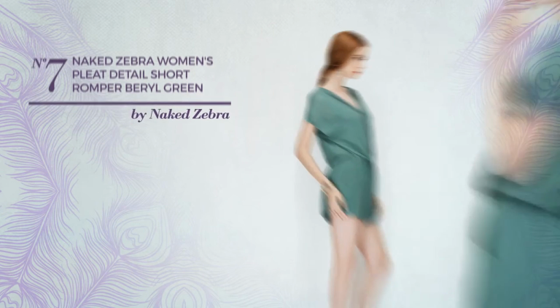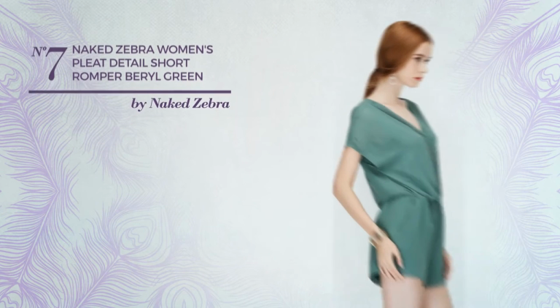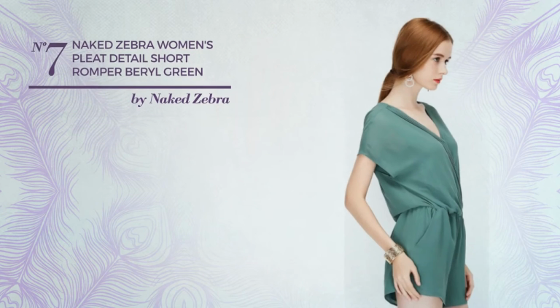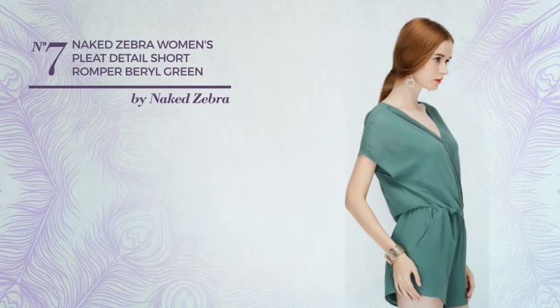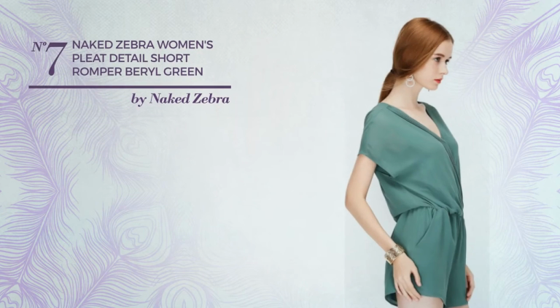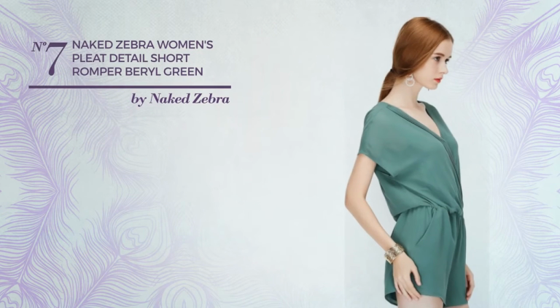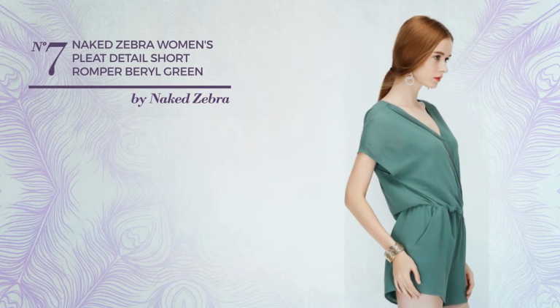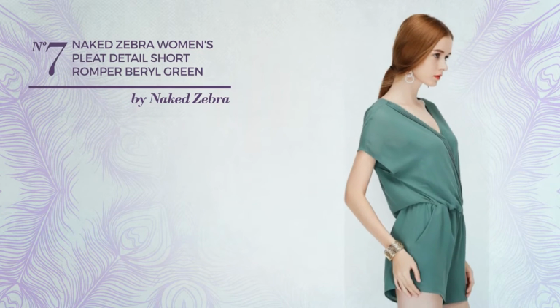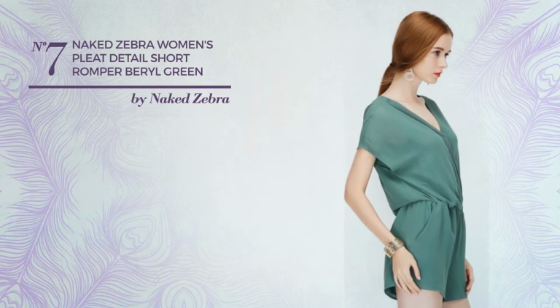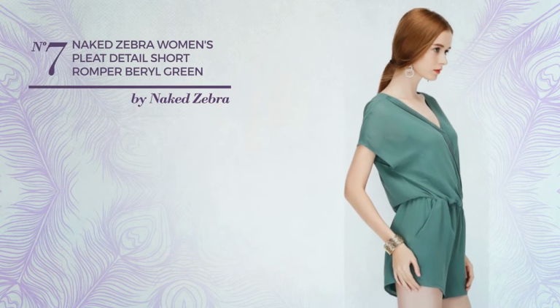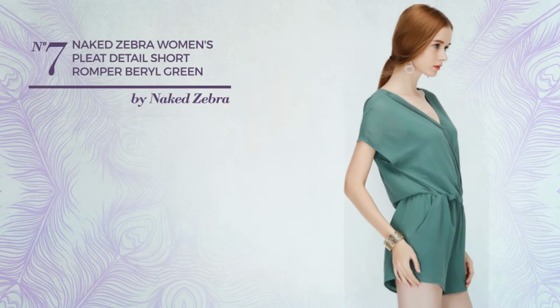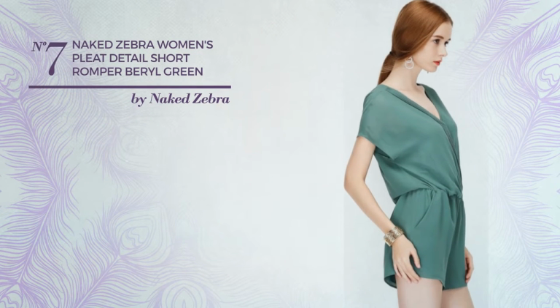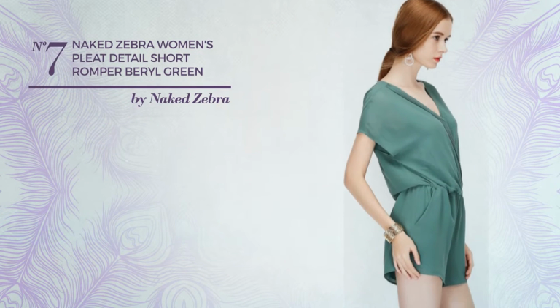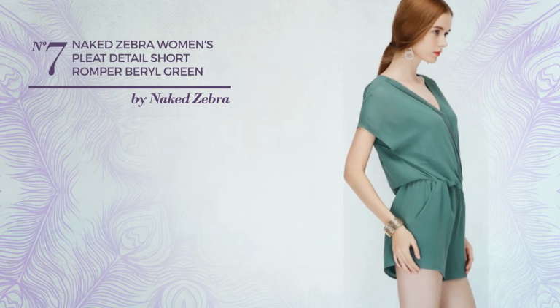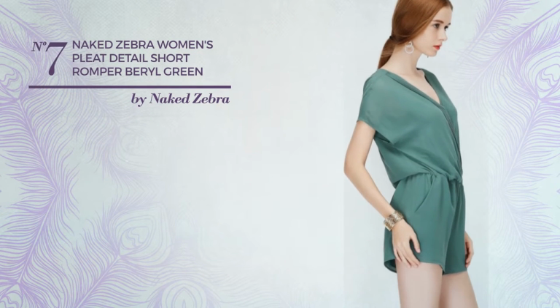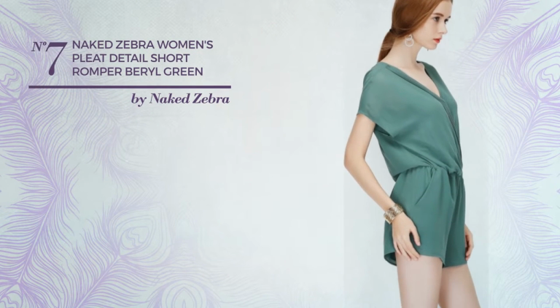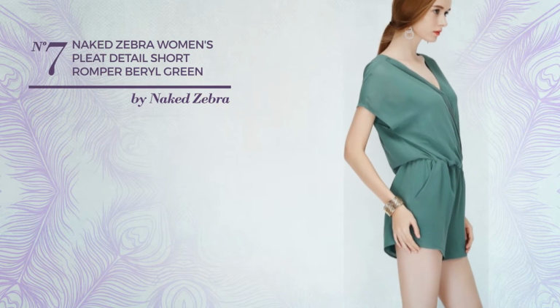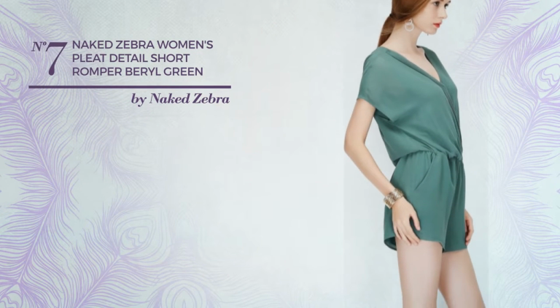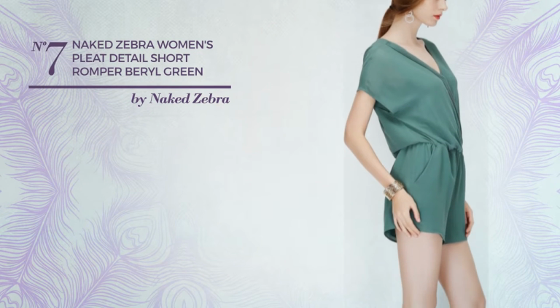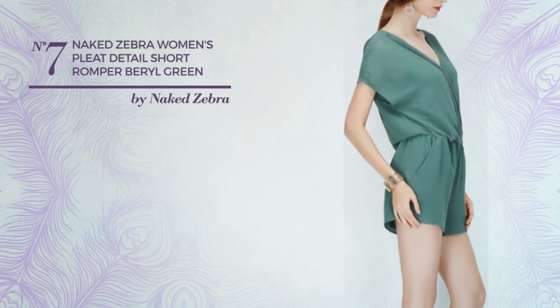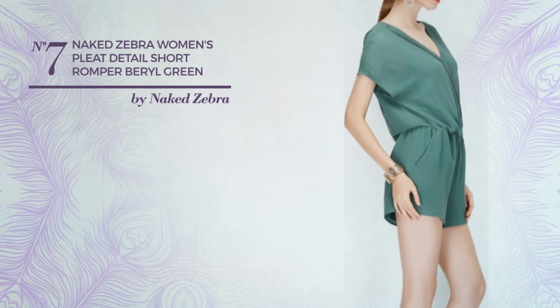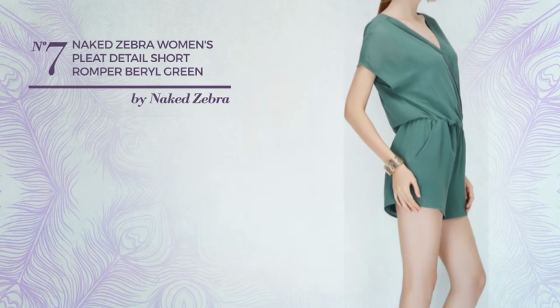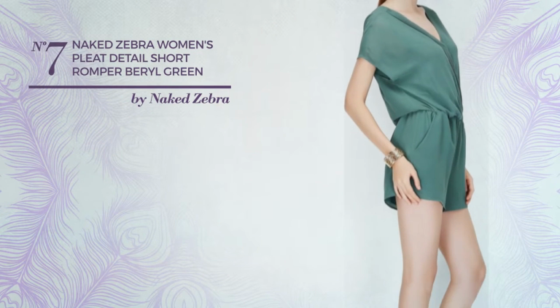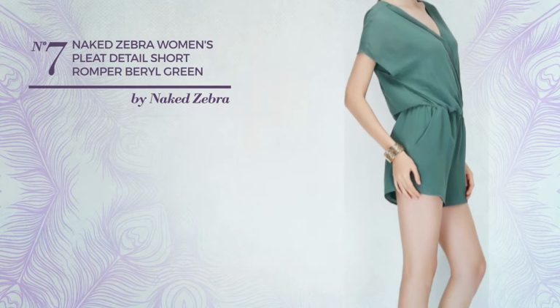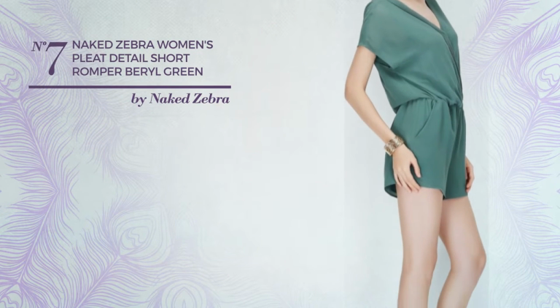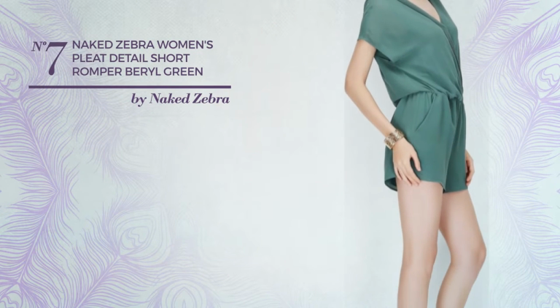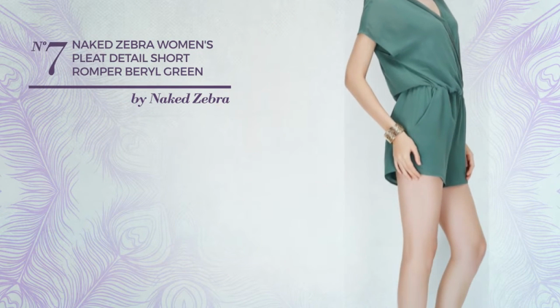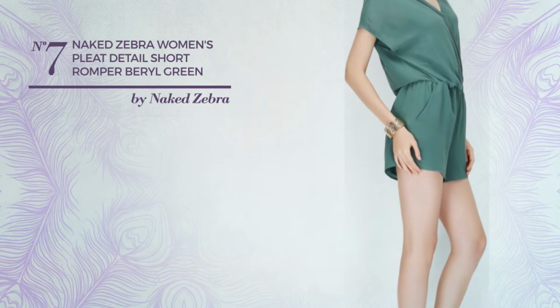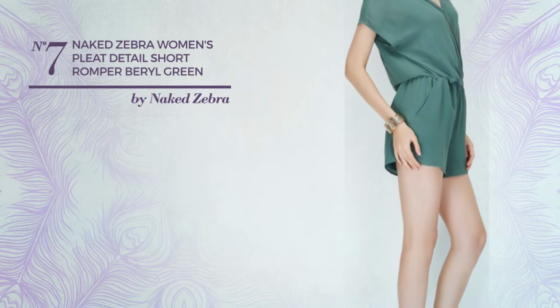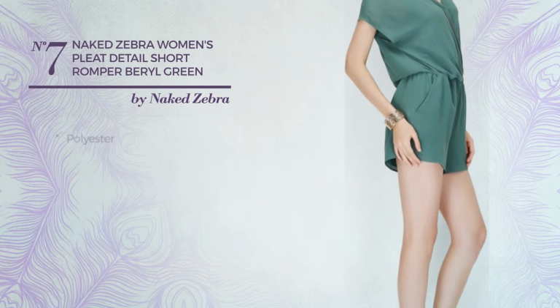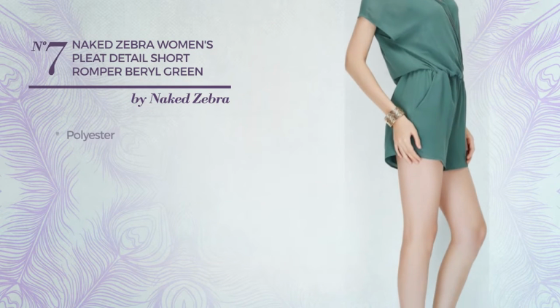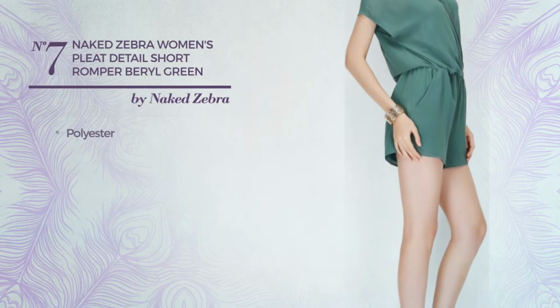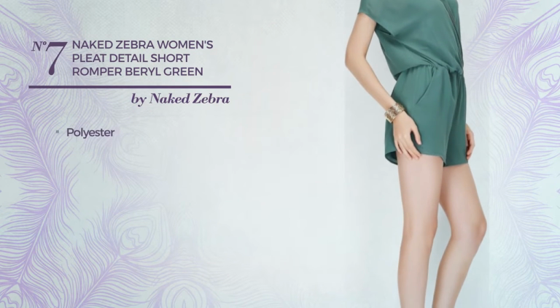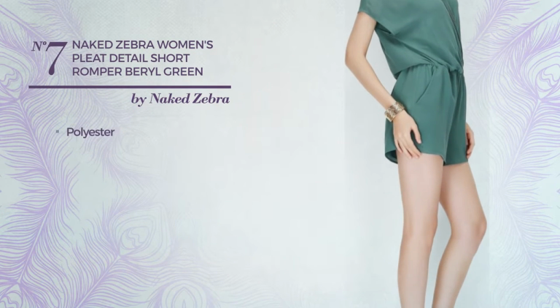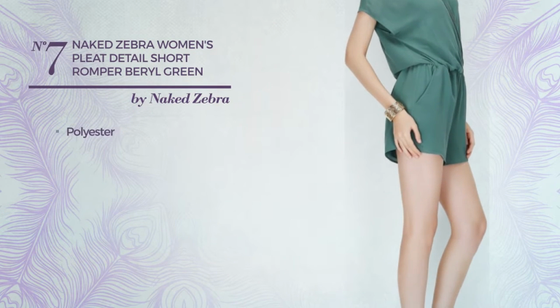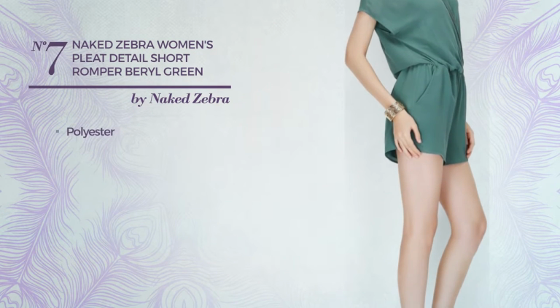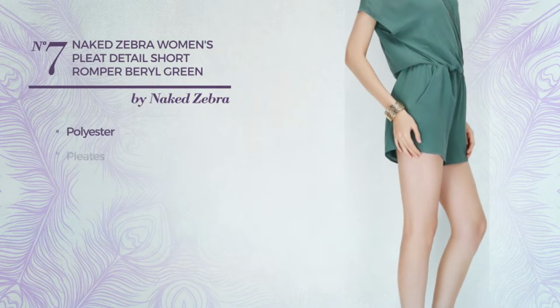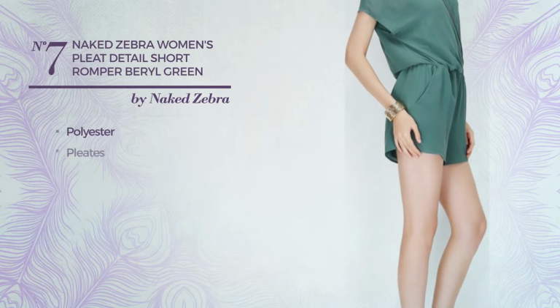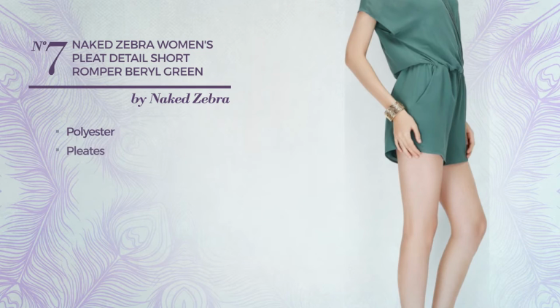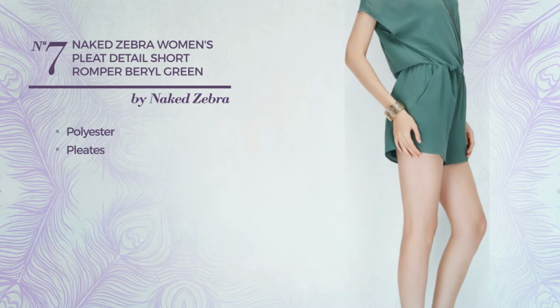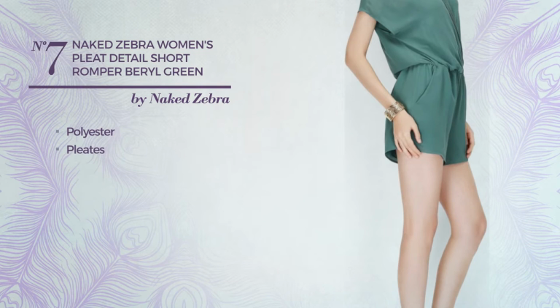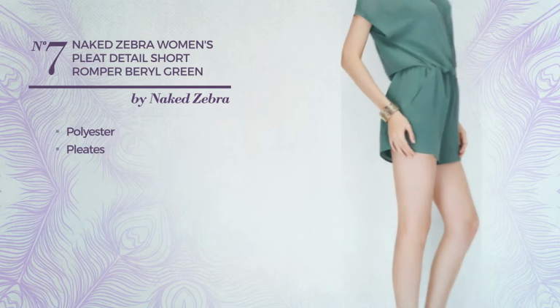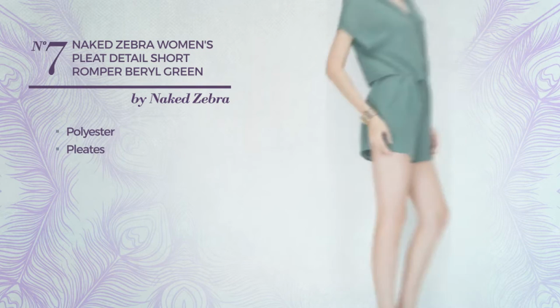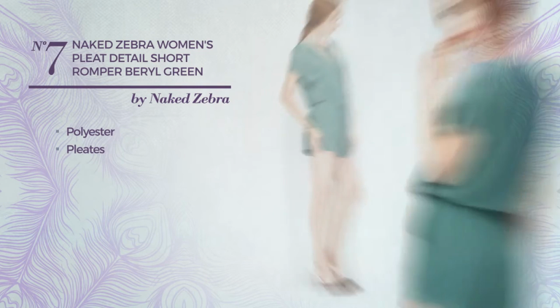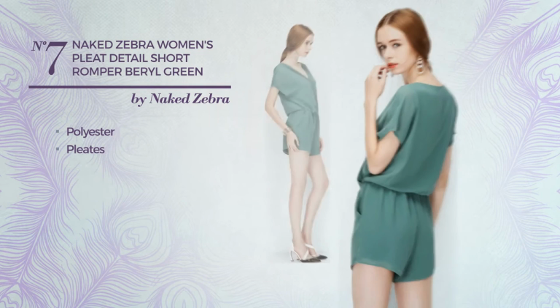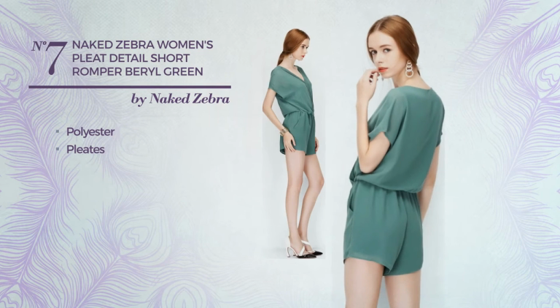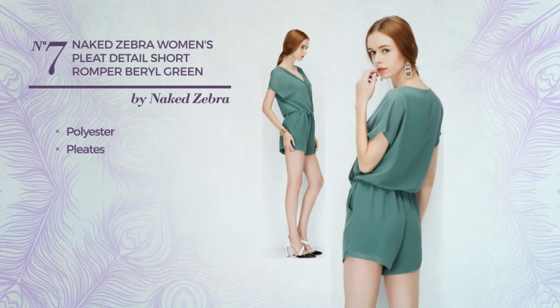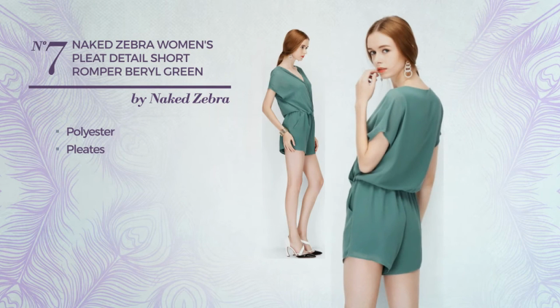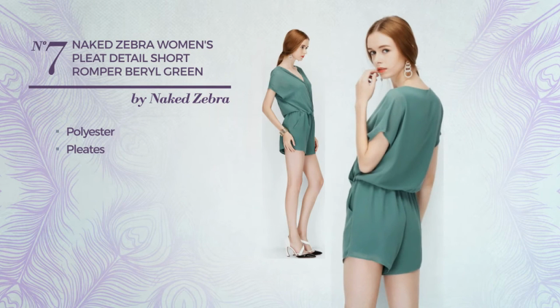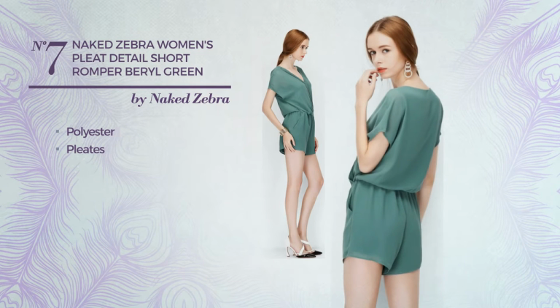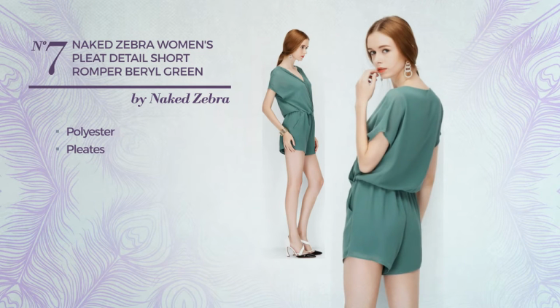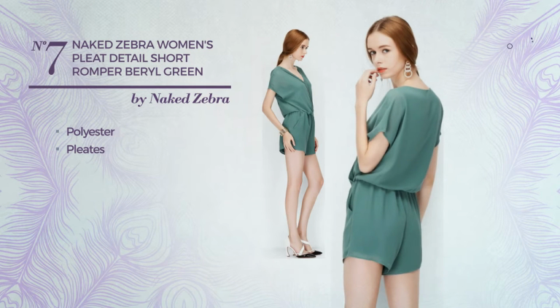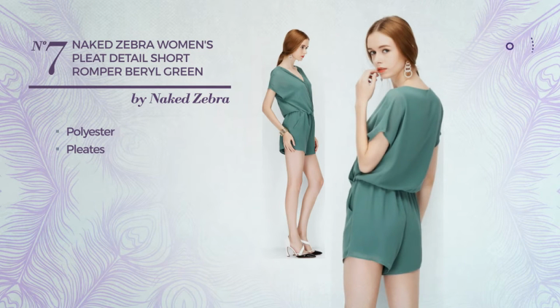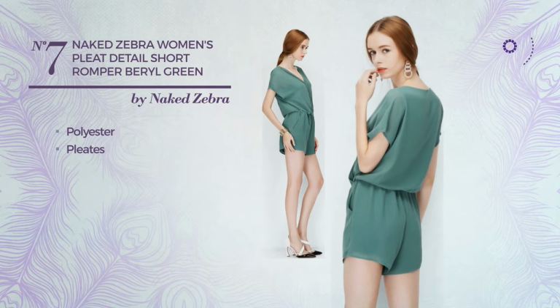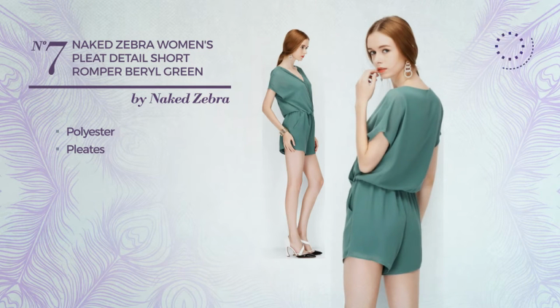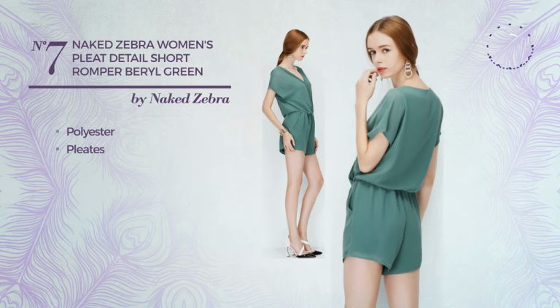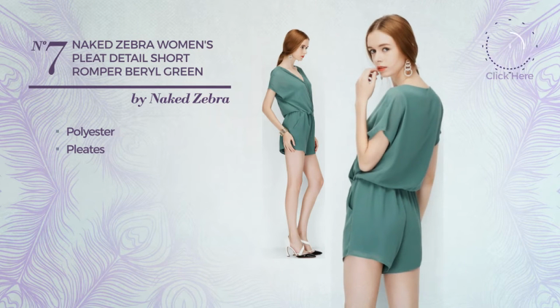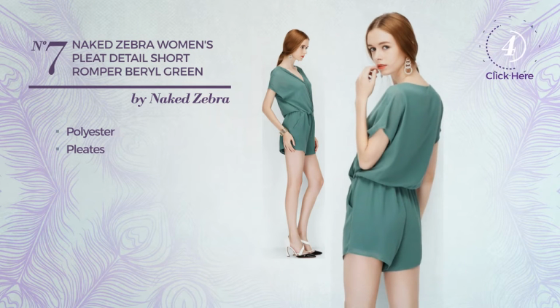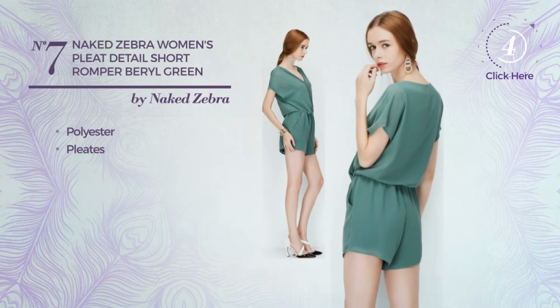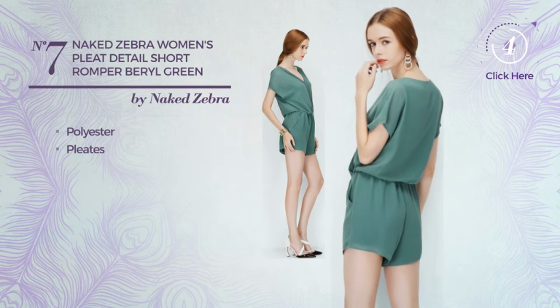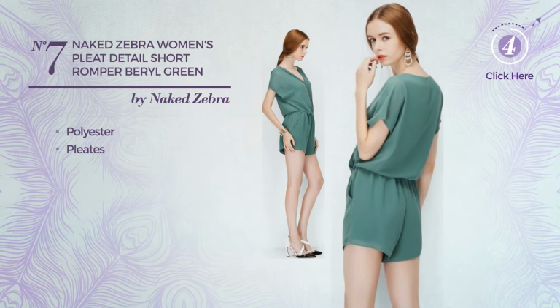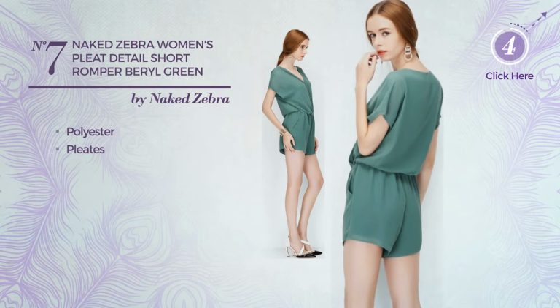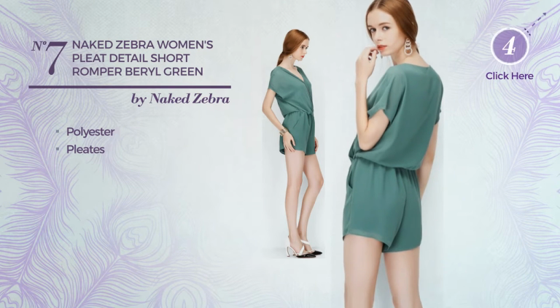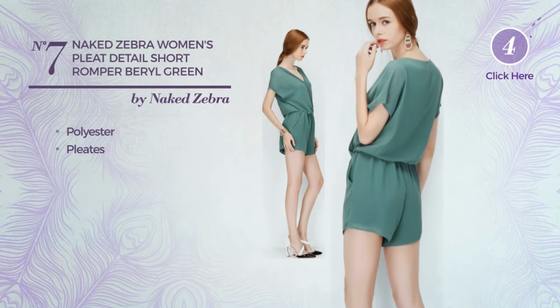Number 7. A short length romper crafted from quickly drying polyester, styled with pleats. Available in 5 other colors — 8 colors in all.